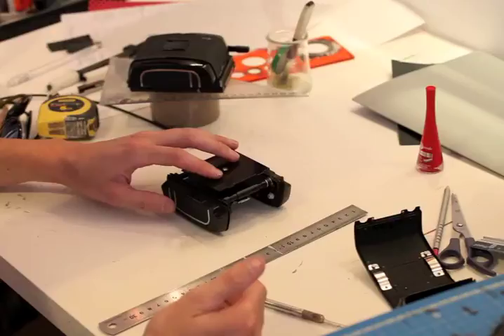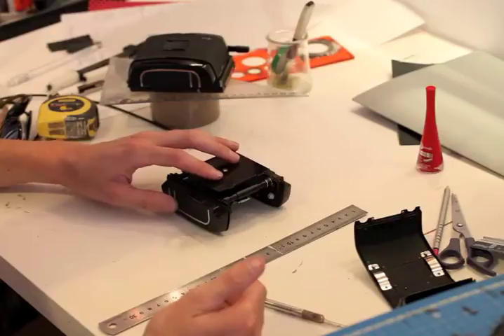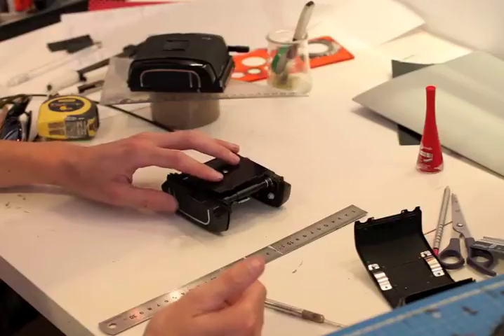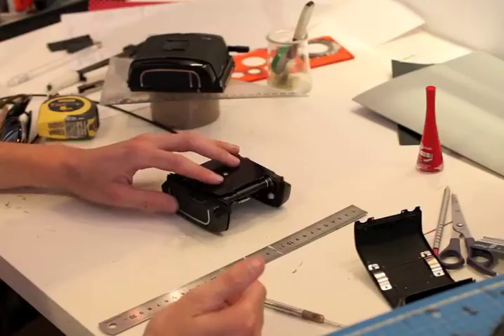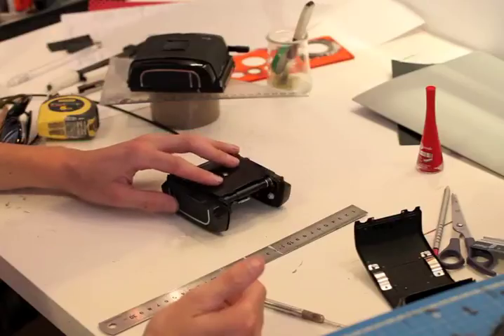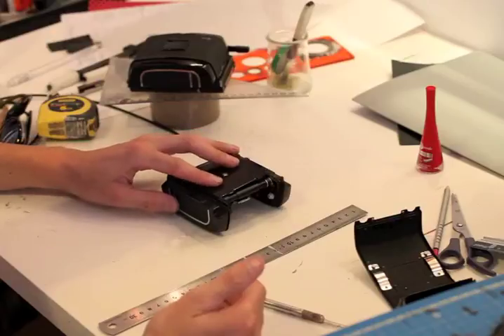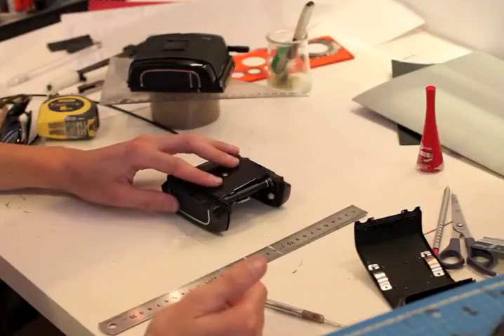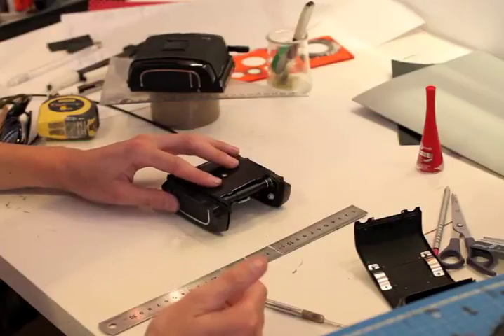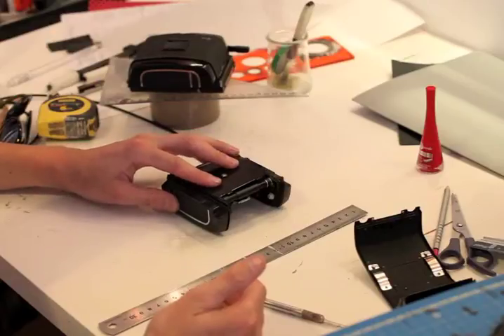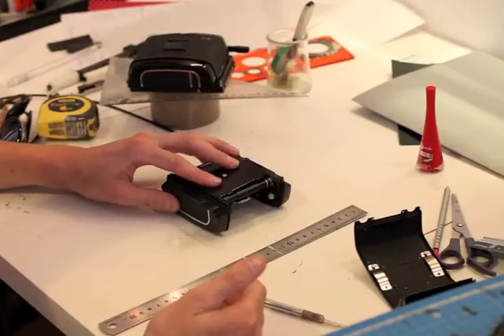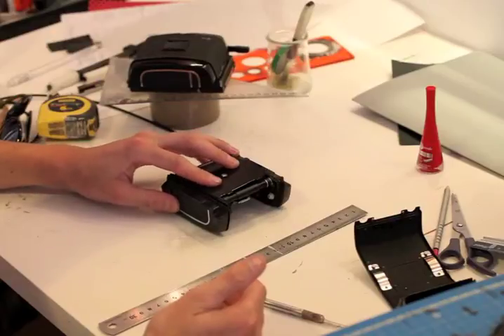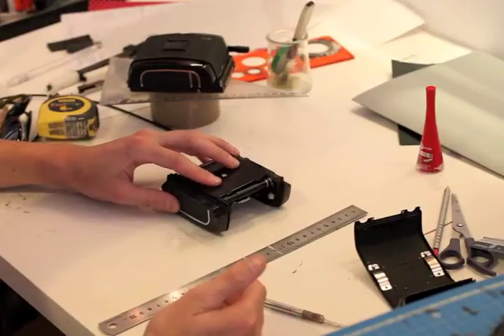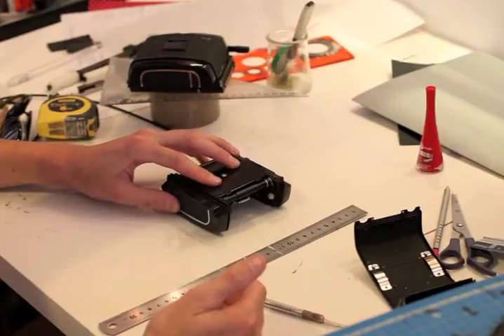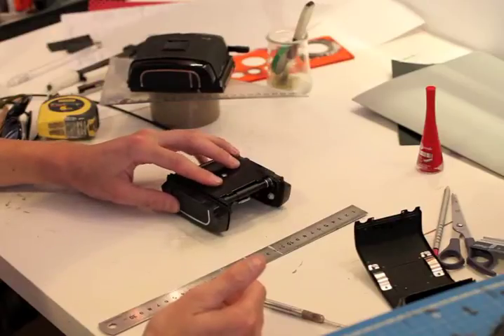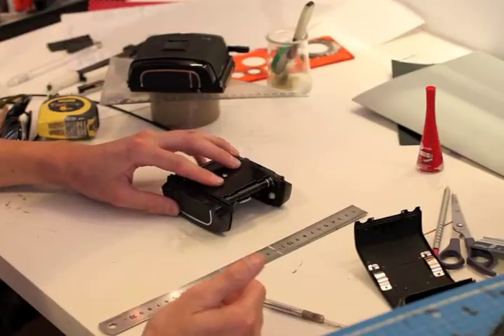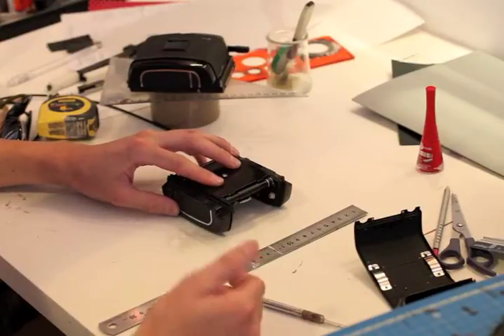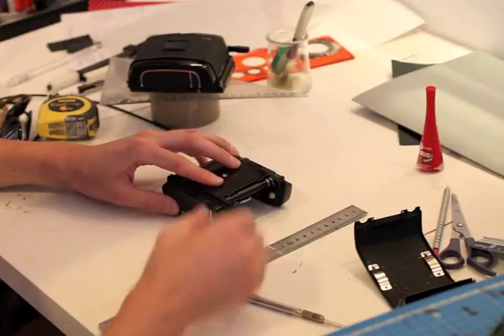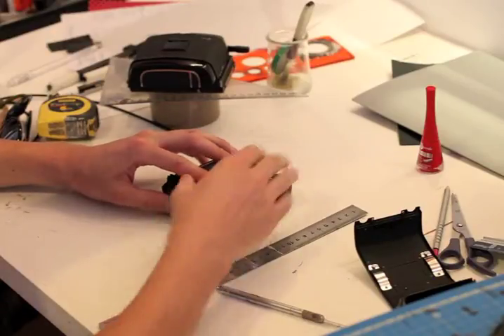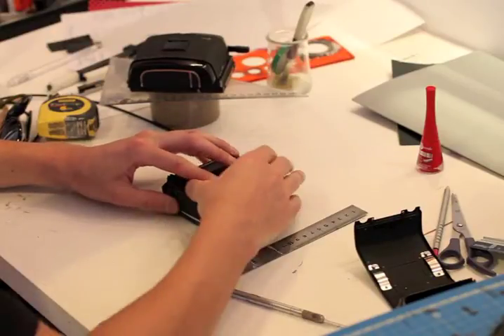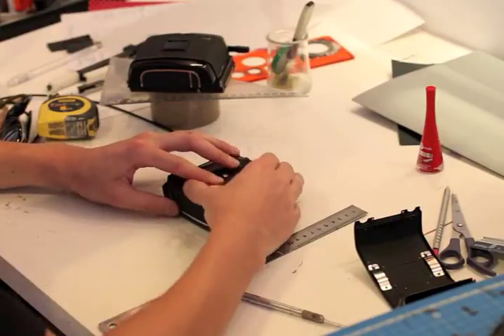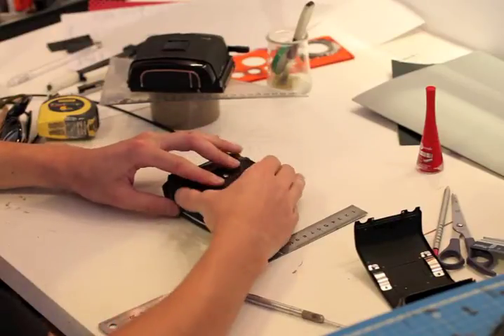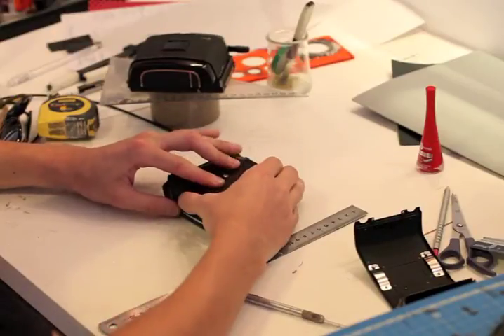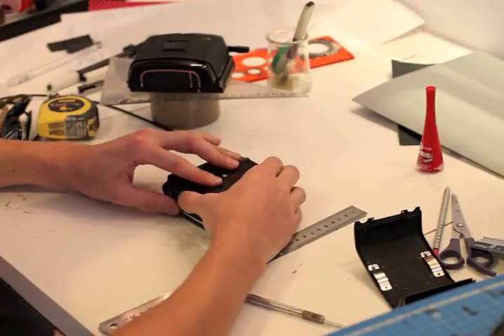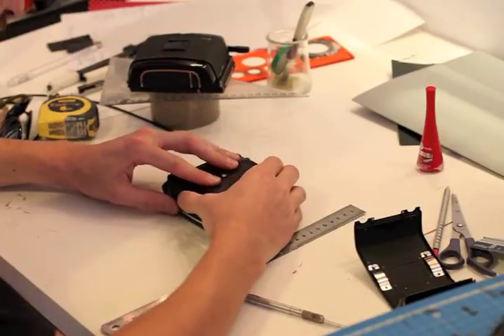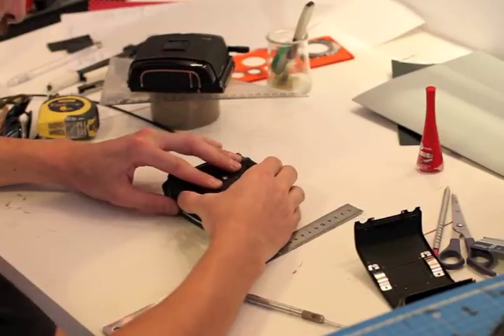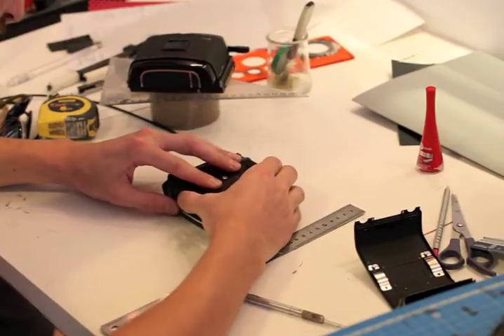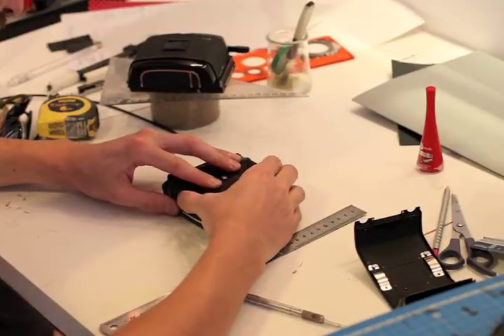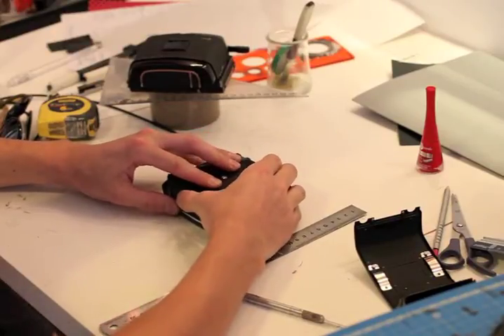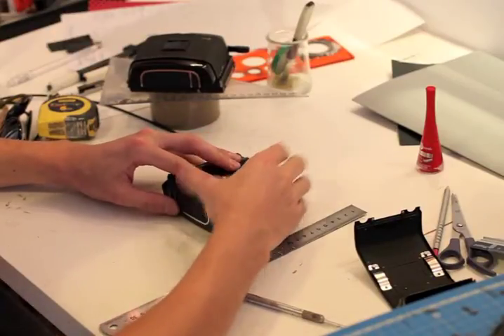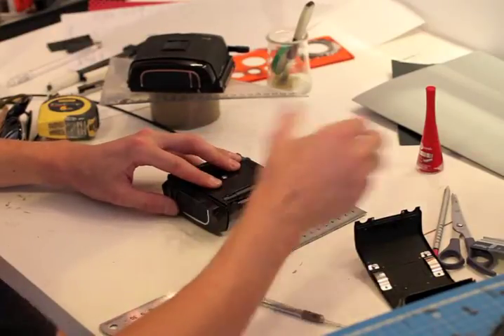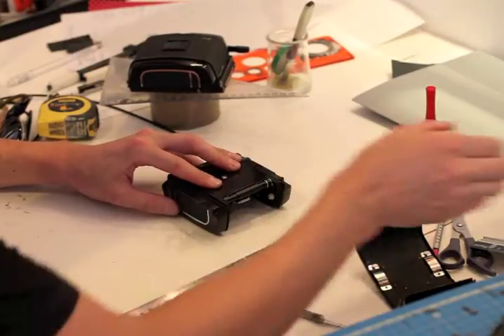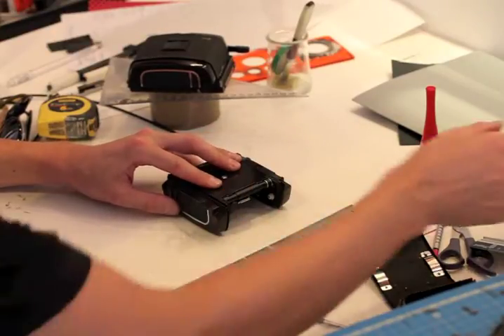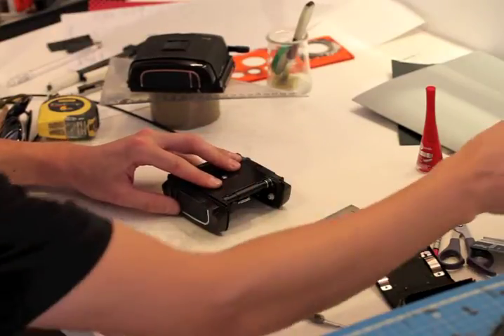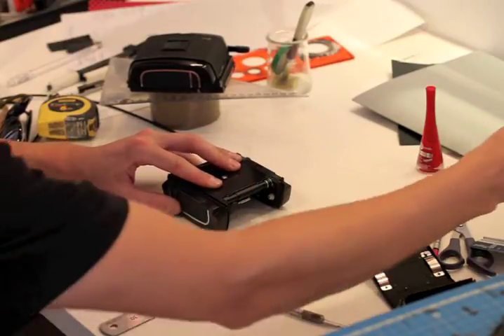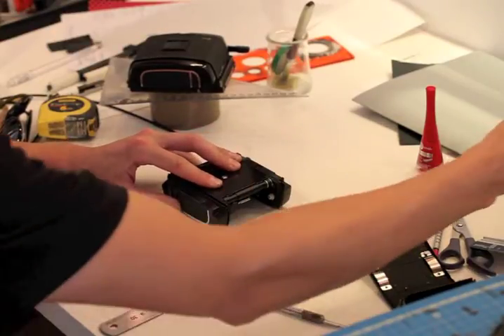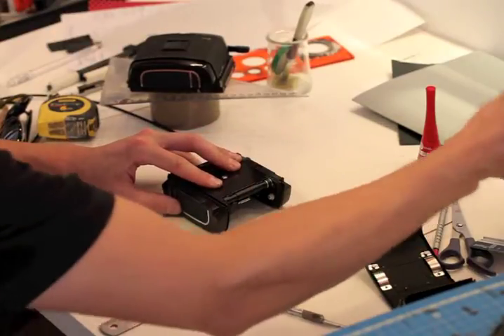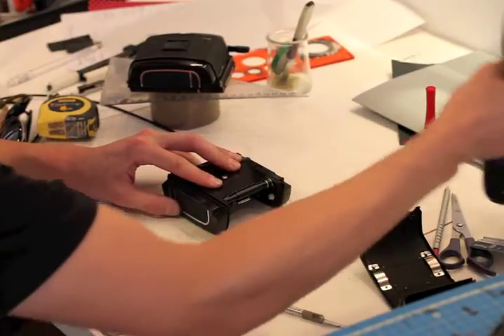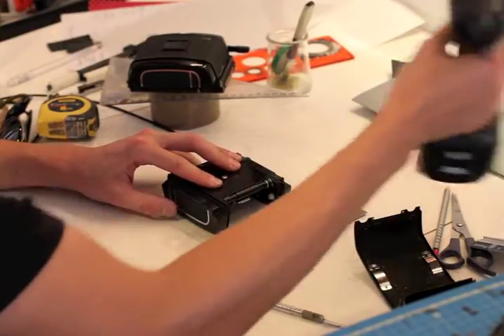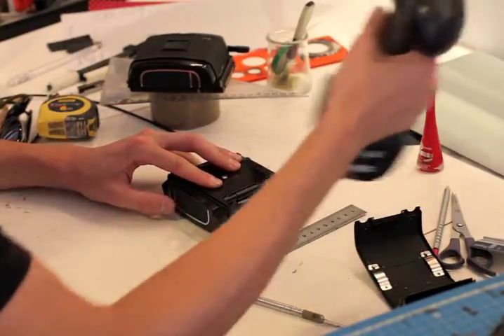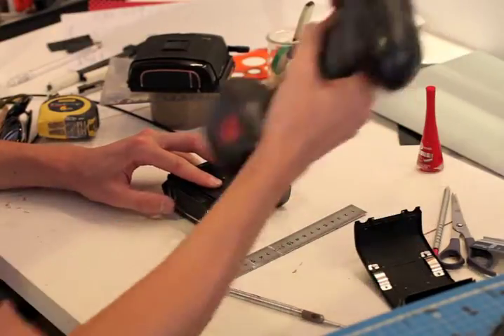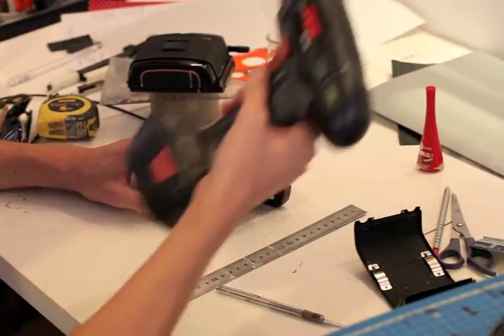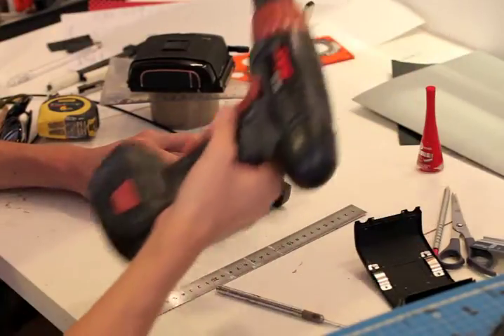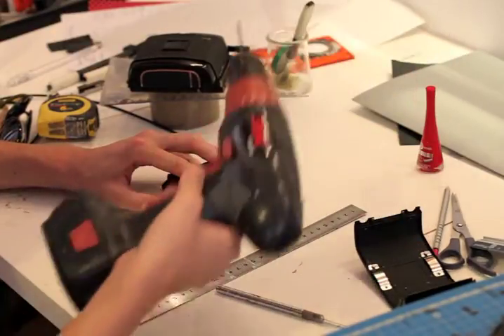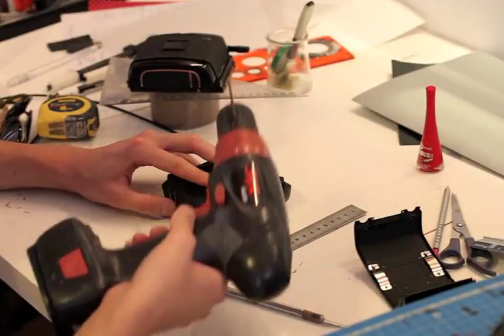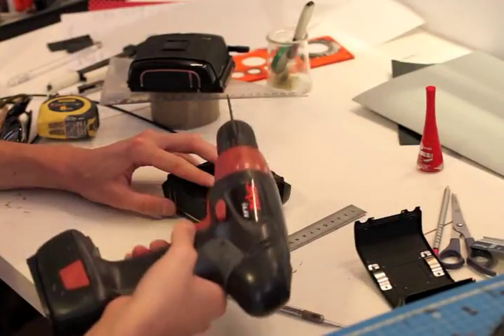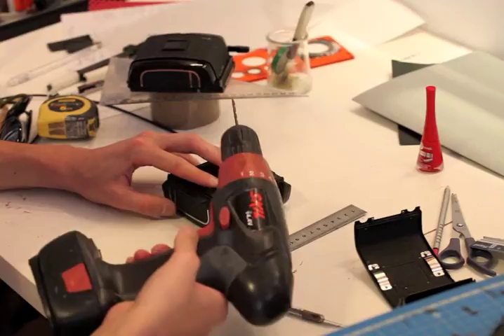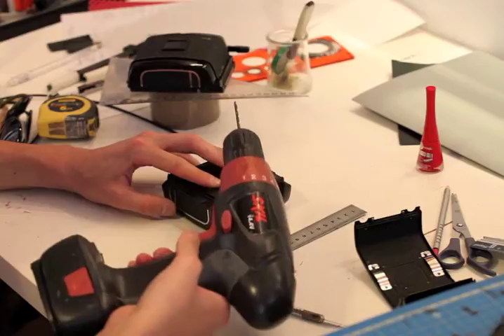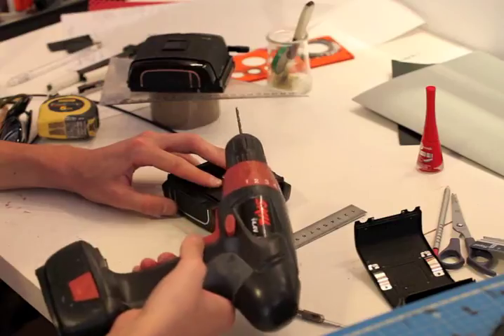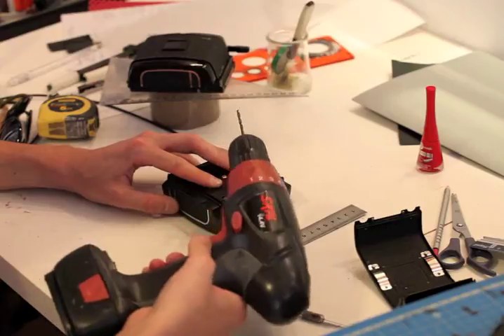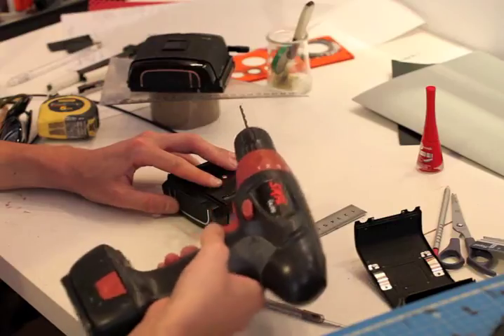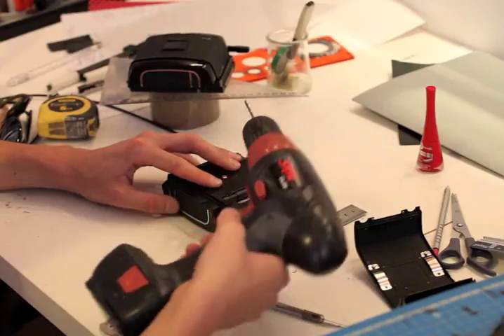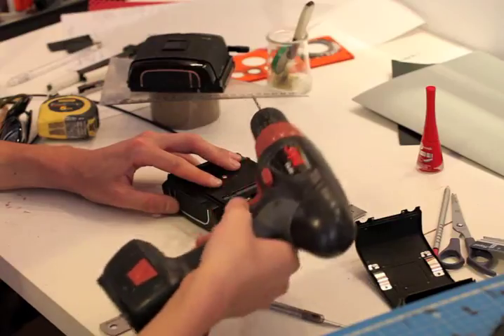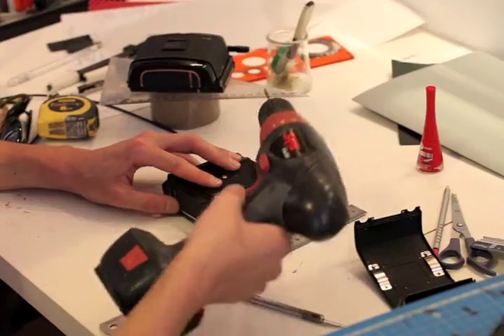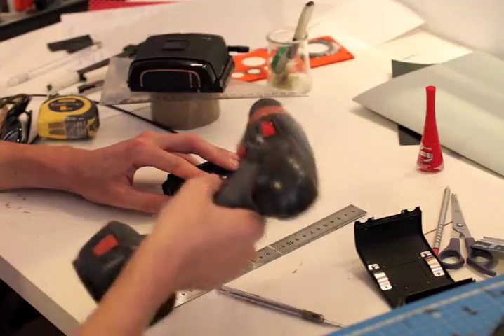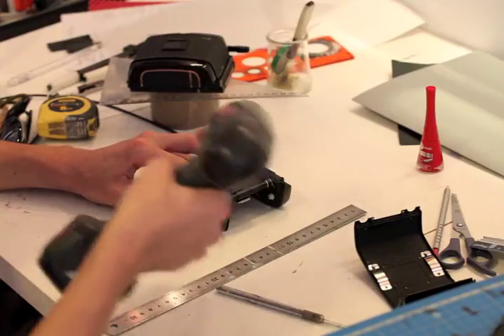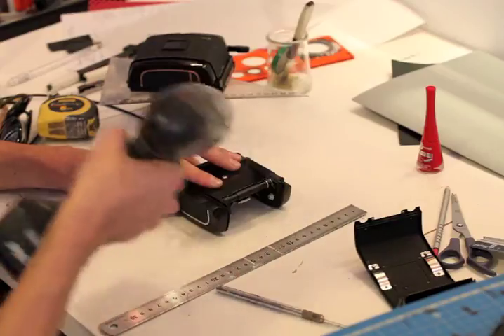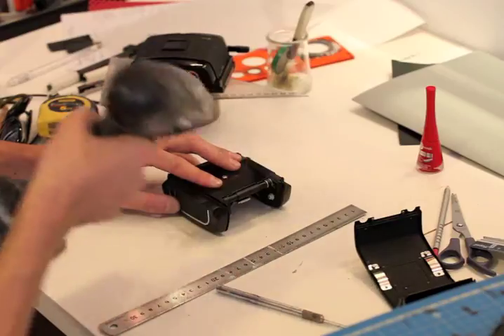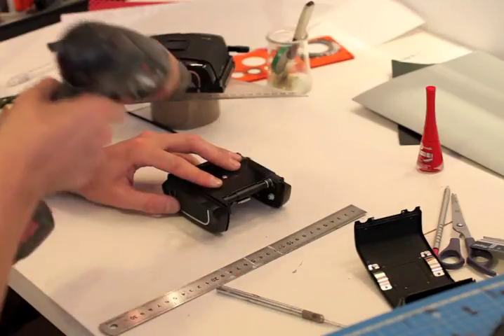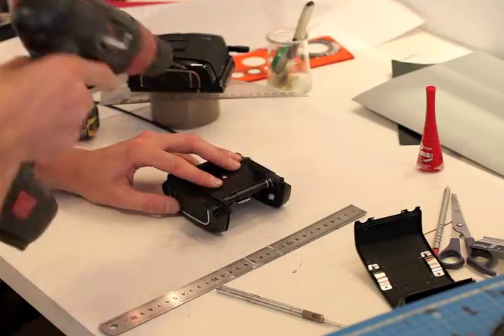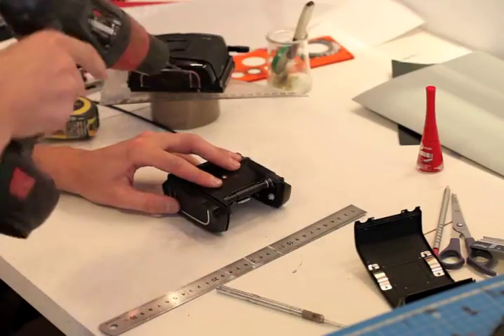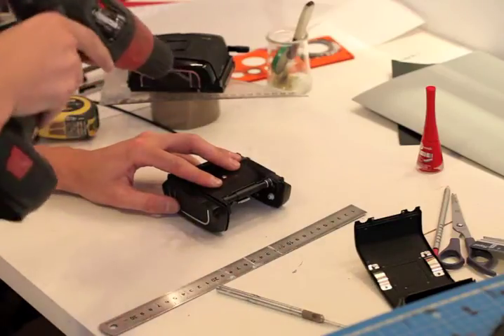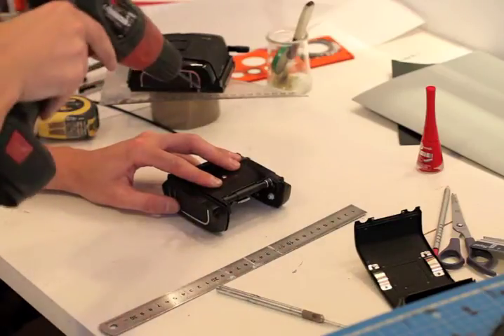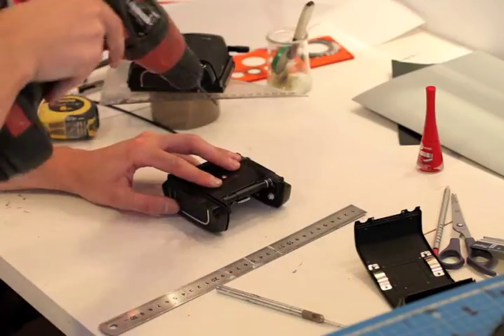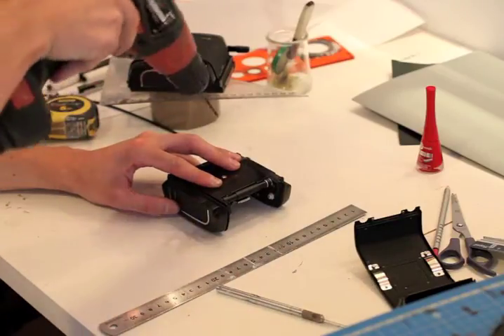Hi, I'm Ned. Today I'll show you how to modify an RB67 back to make some baby wet plates.